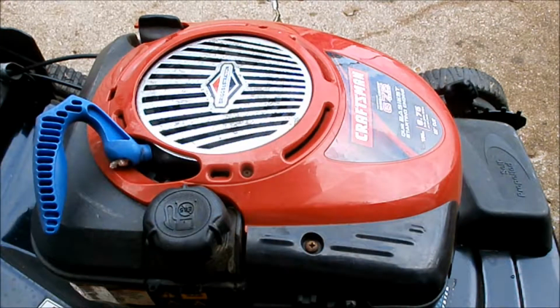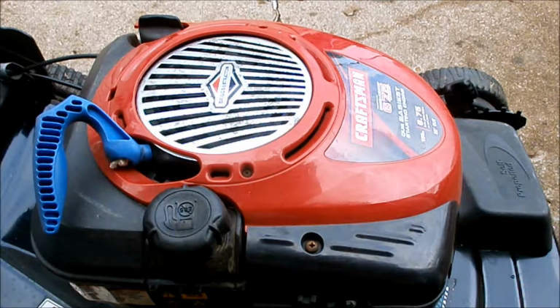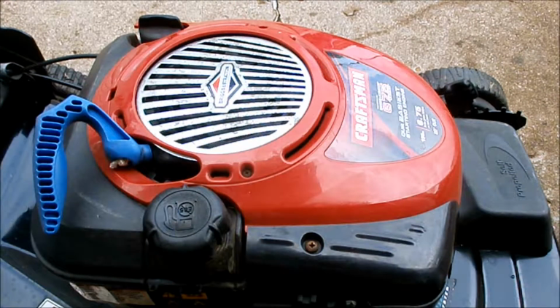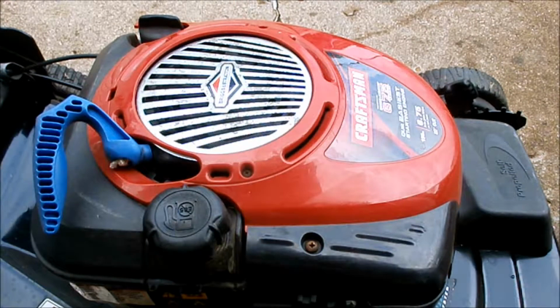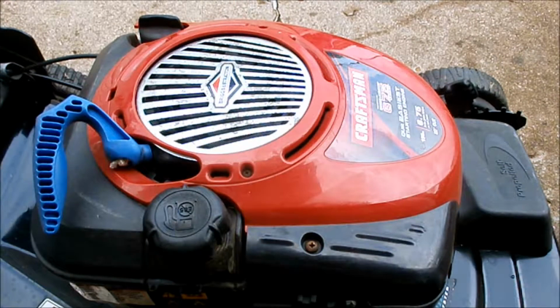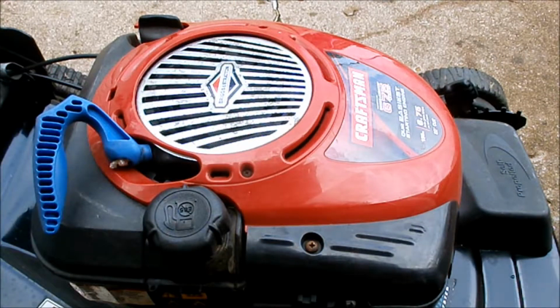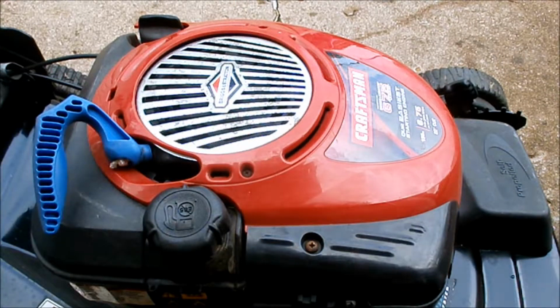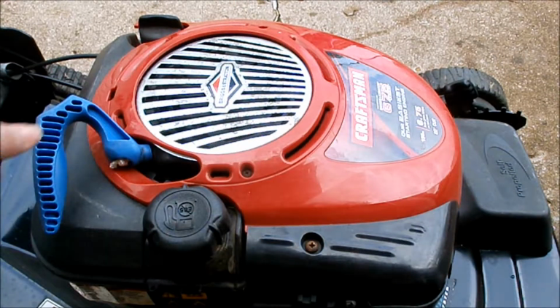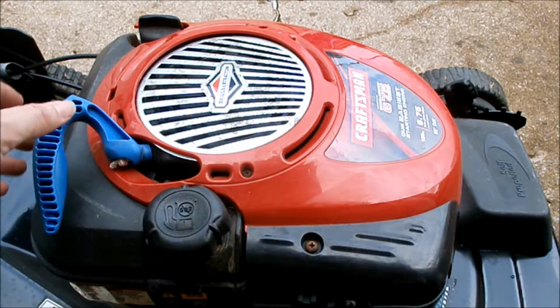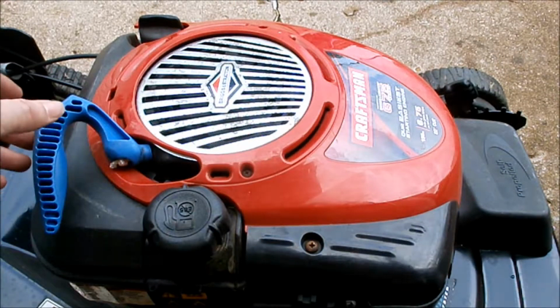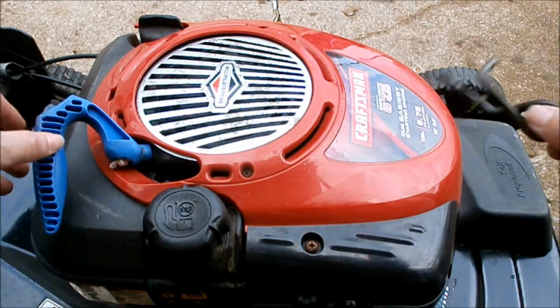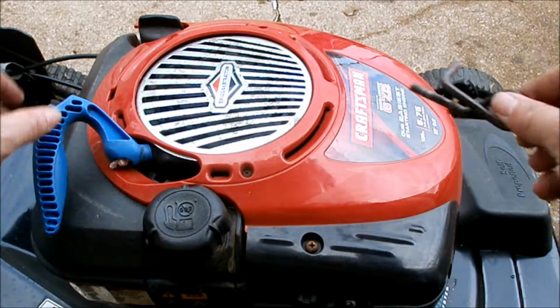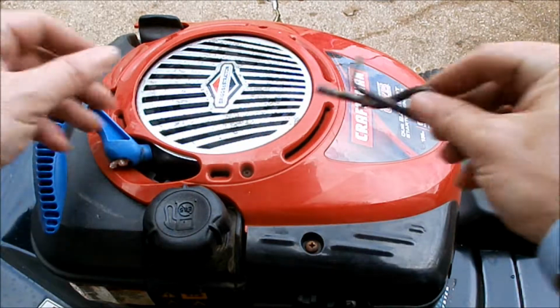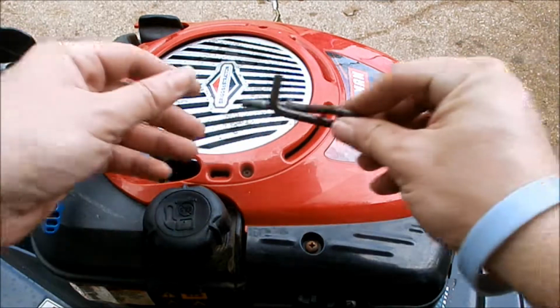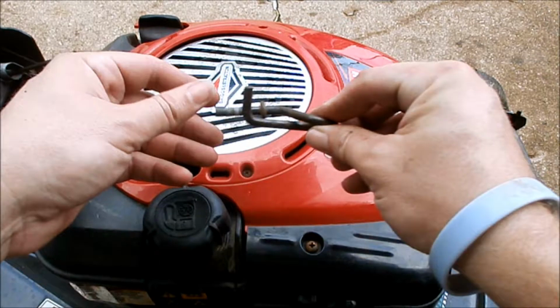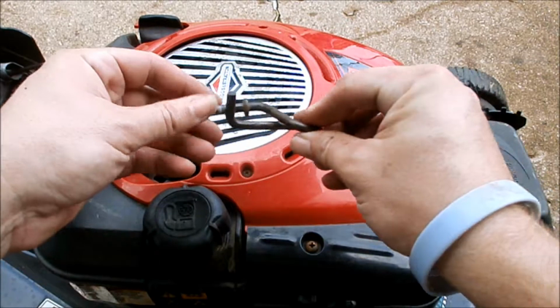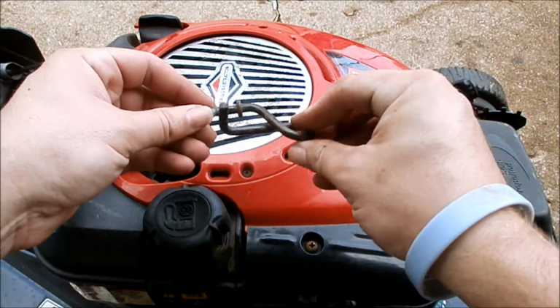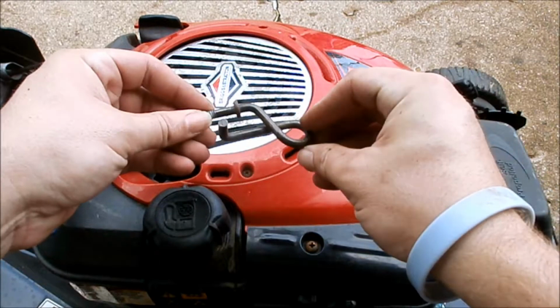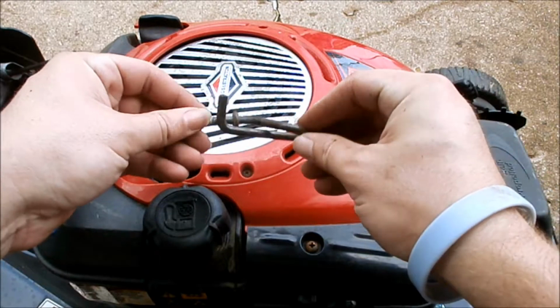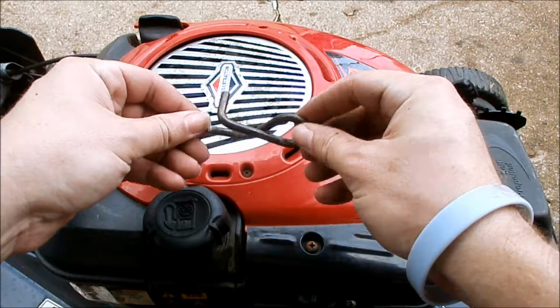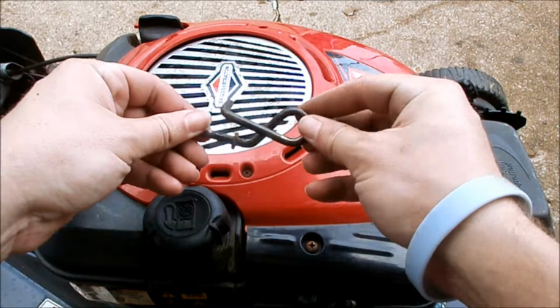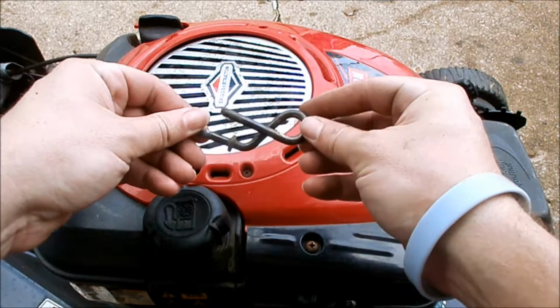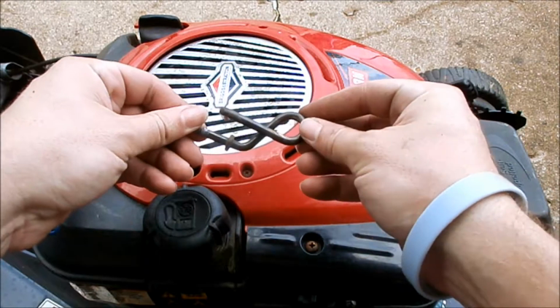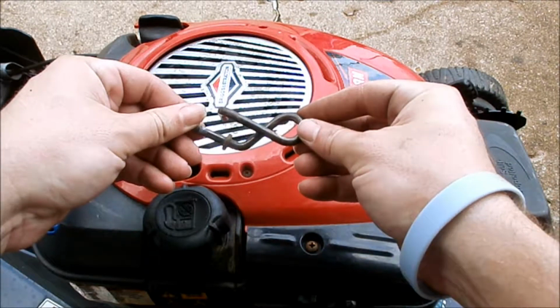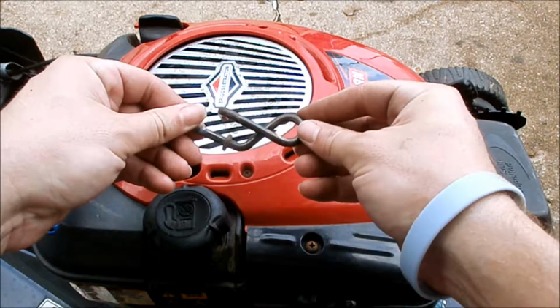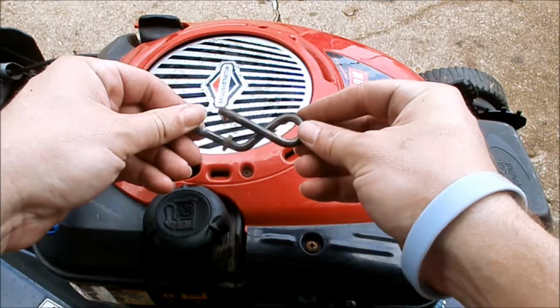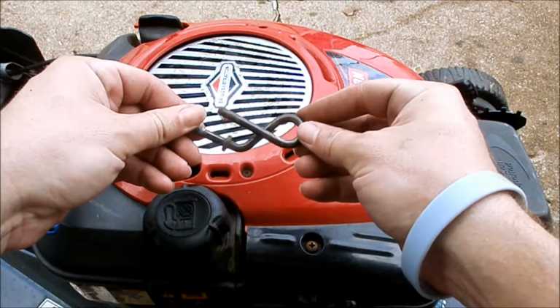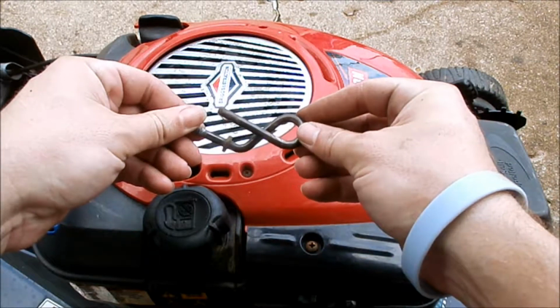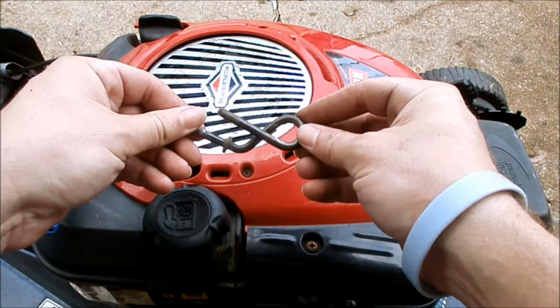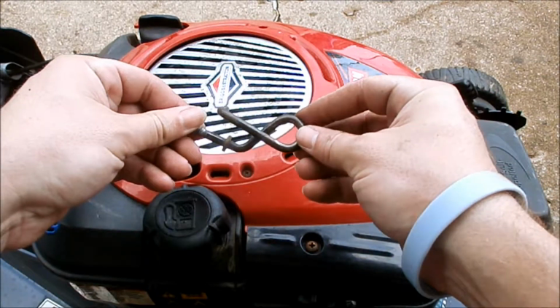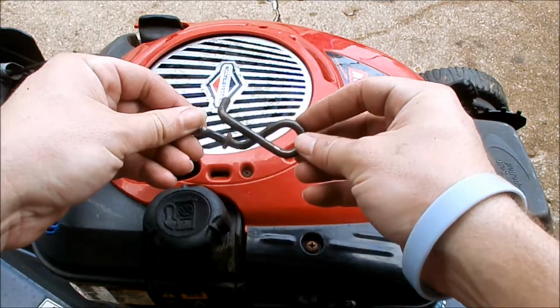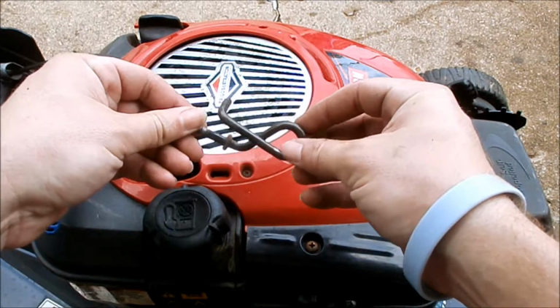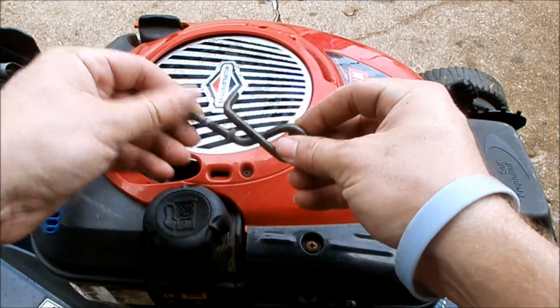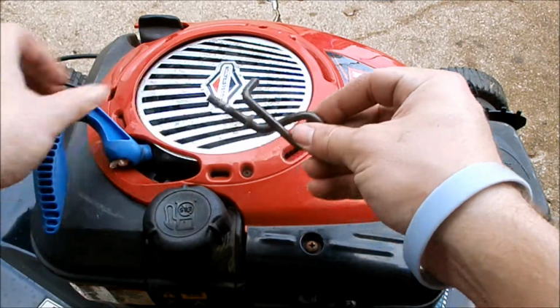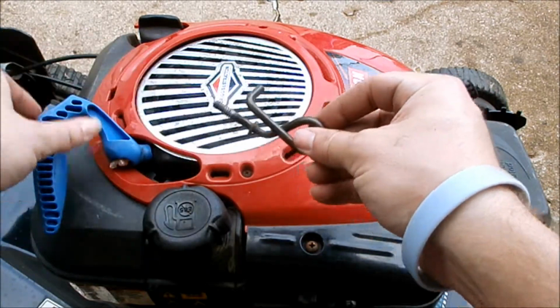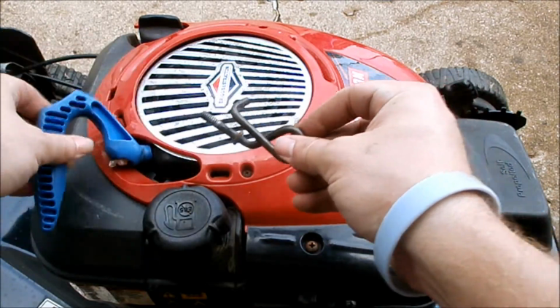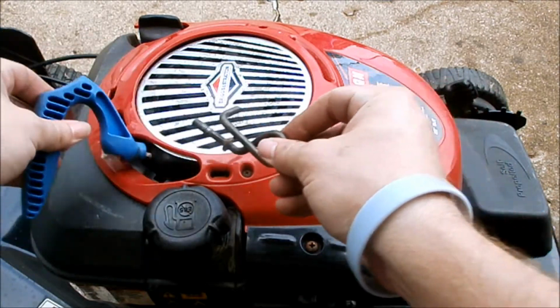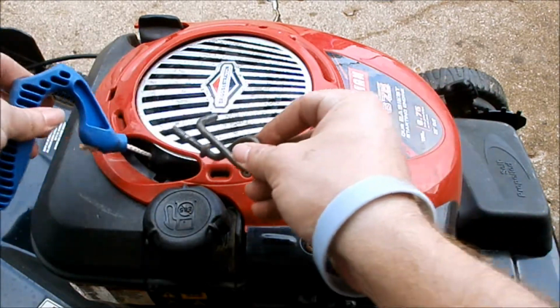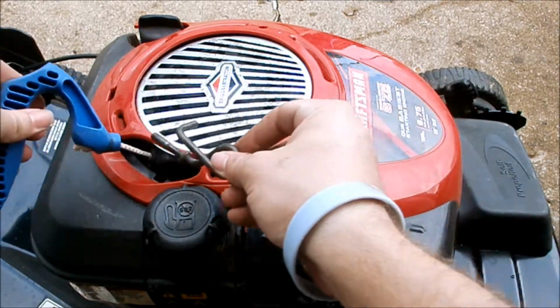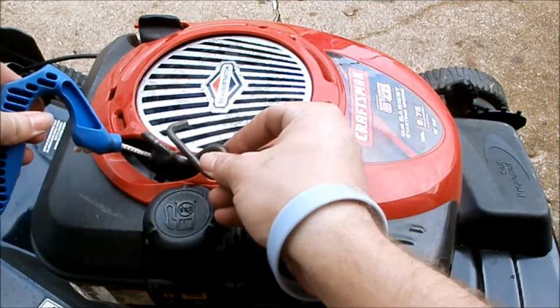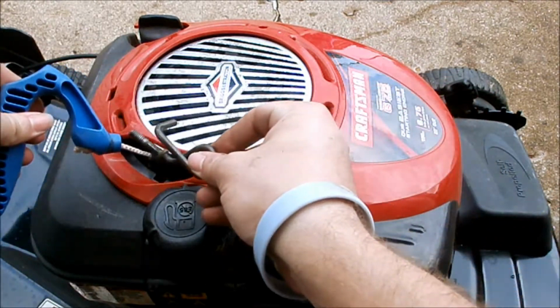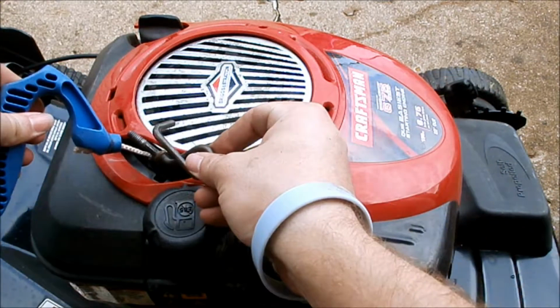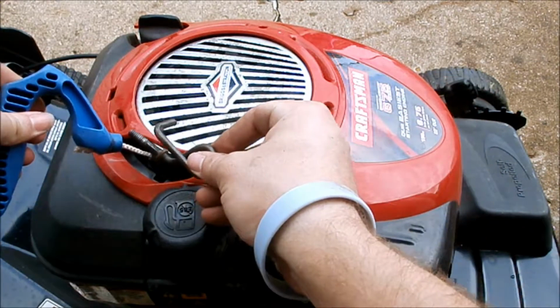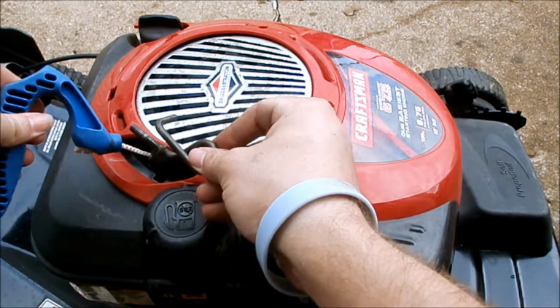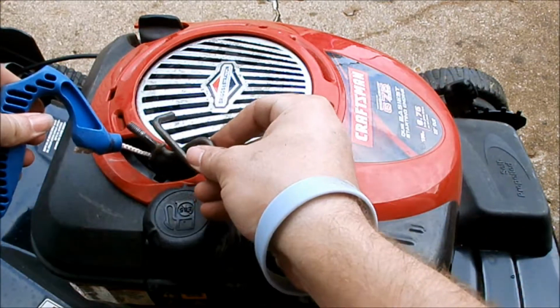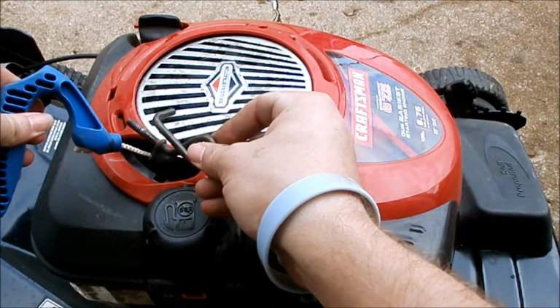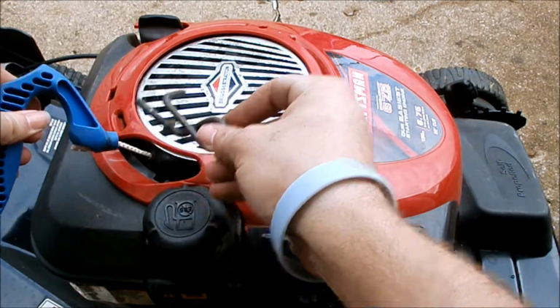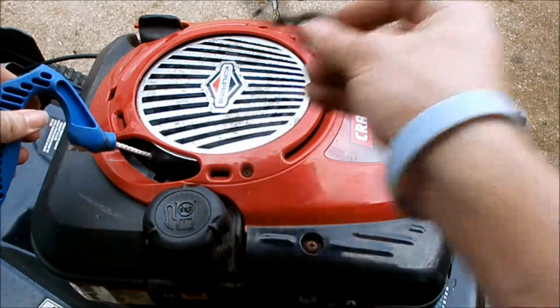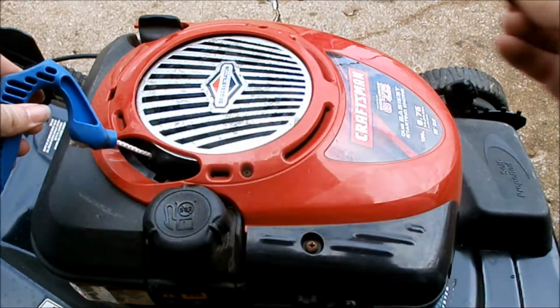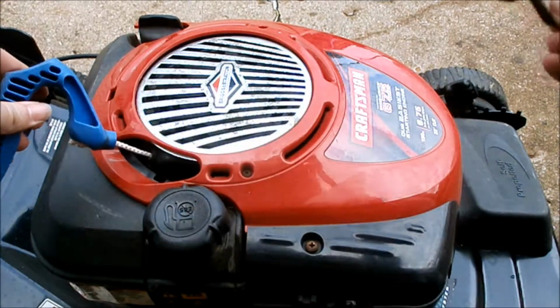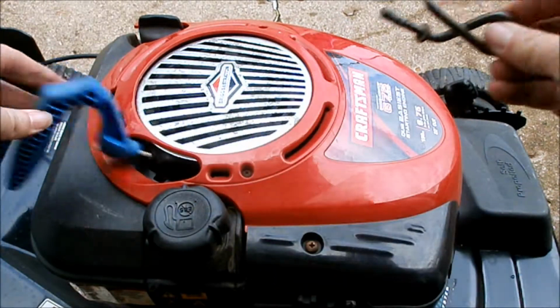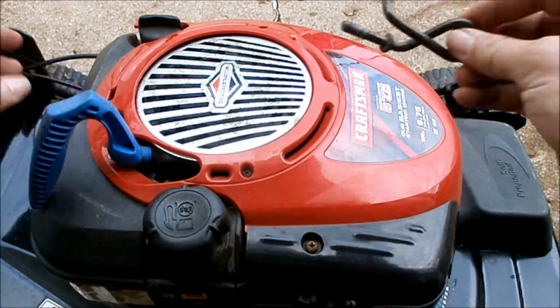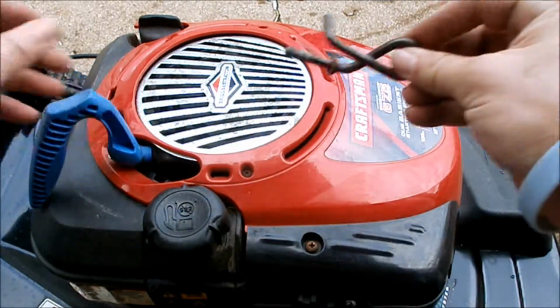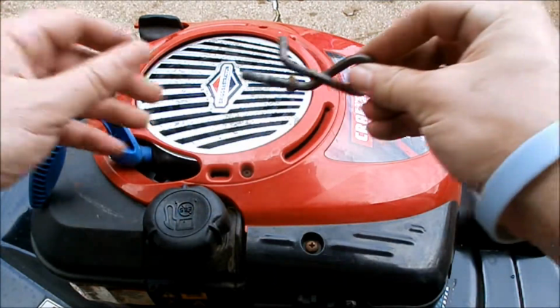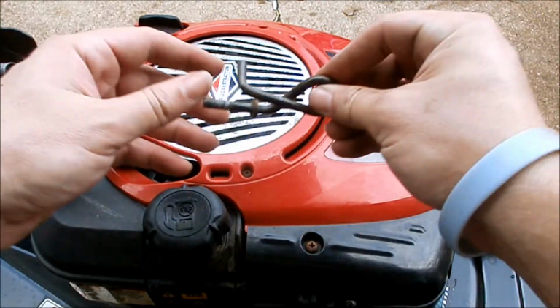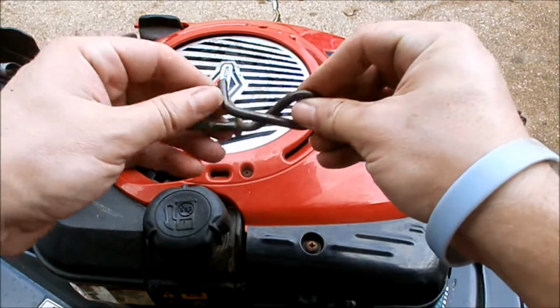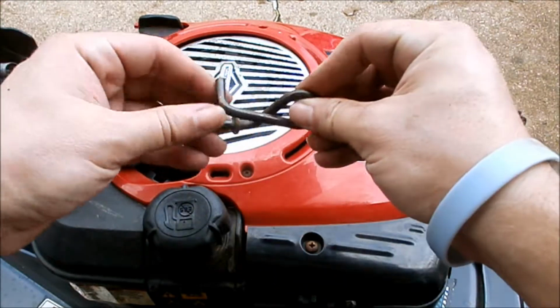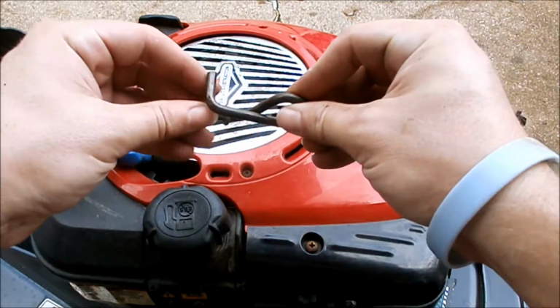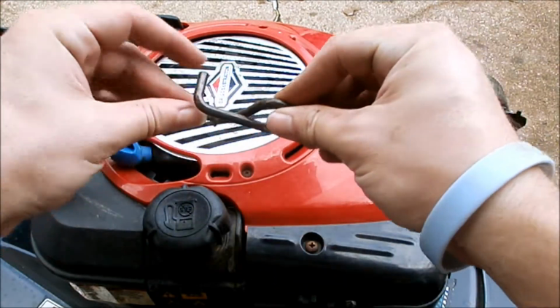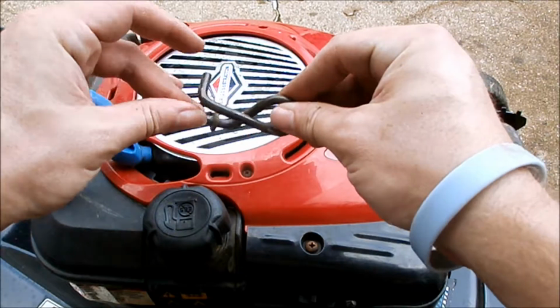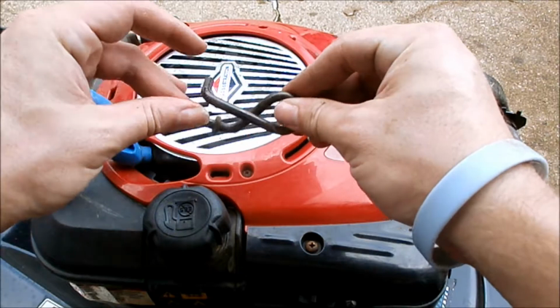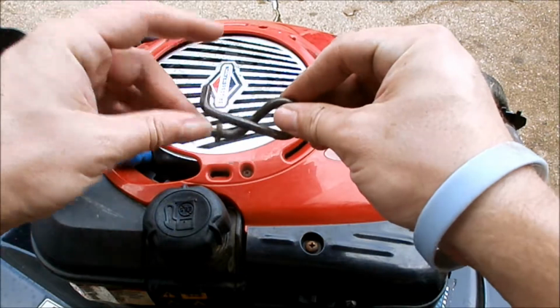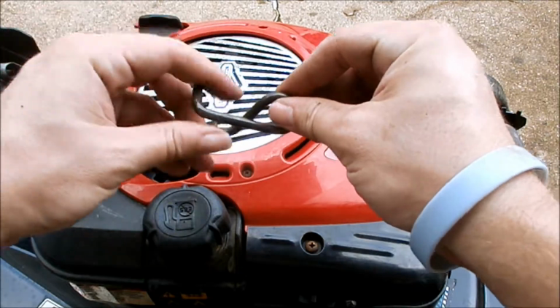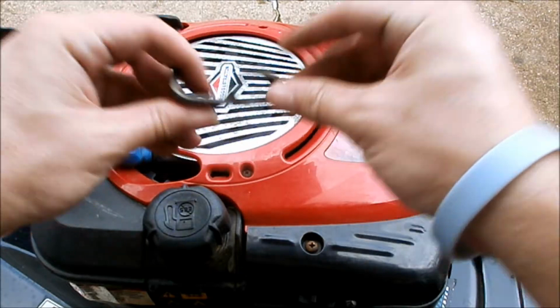And about the last thing, we'll put the little hook for the rope for the handlebar — put that back on.